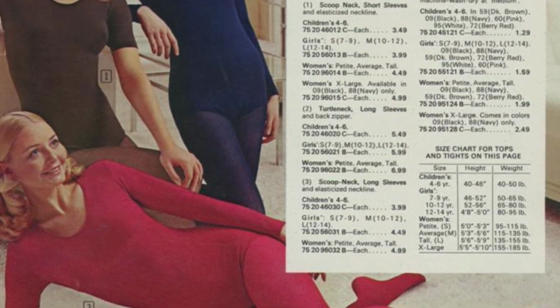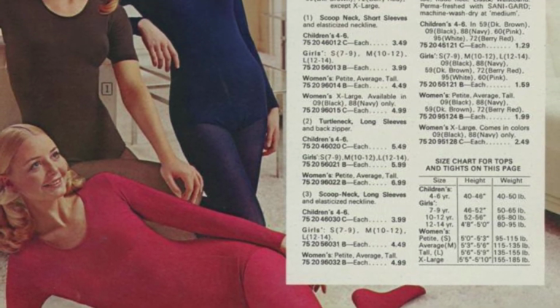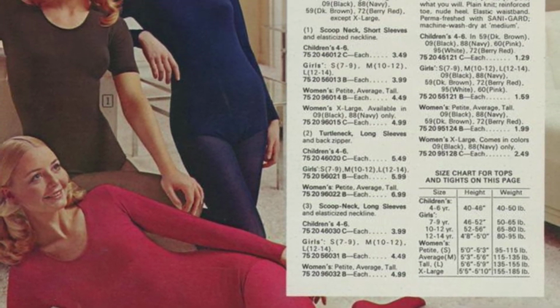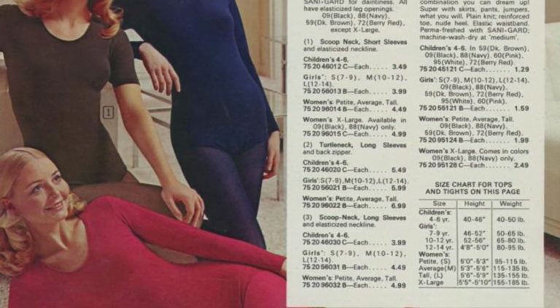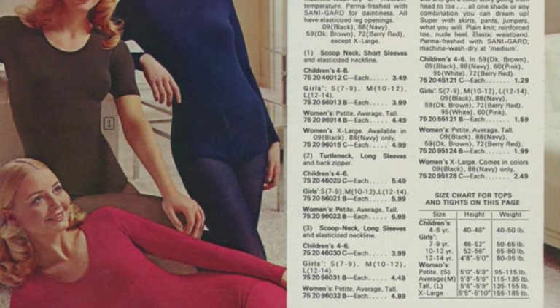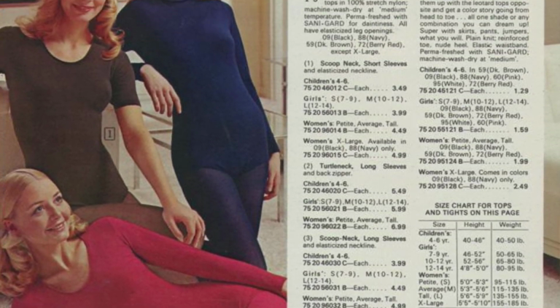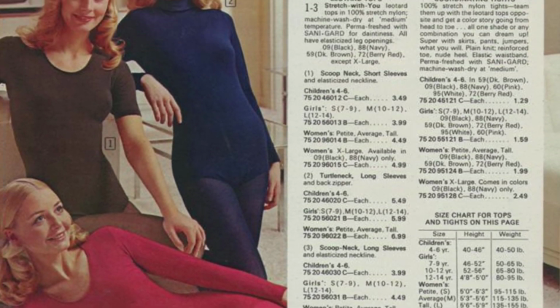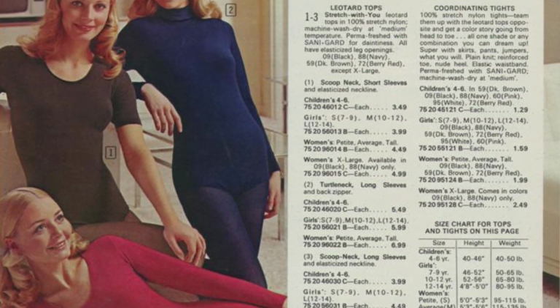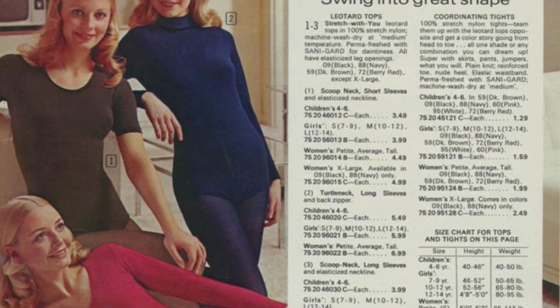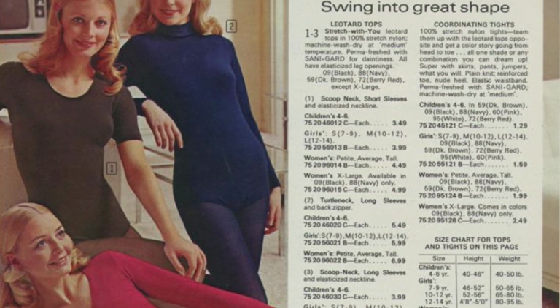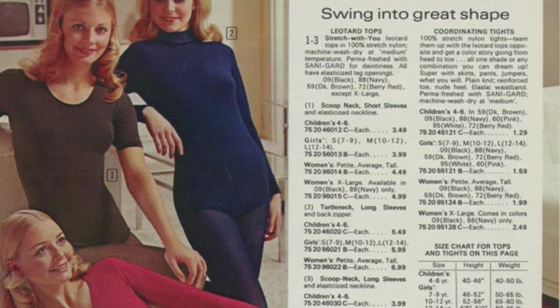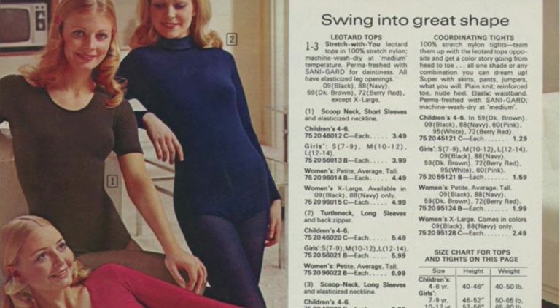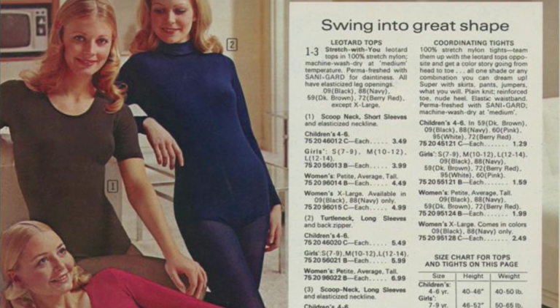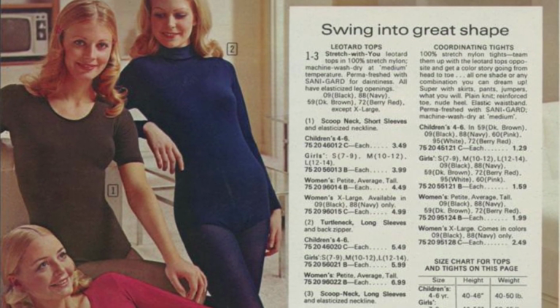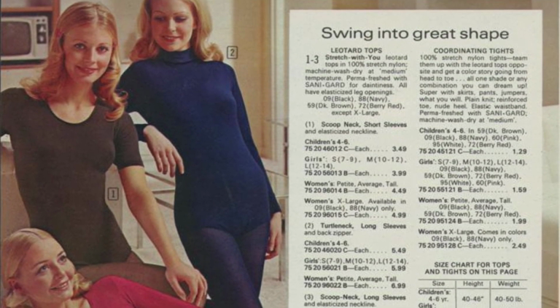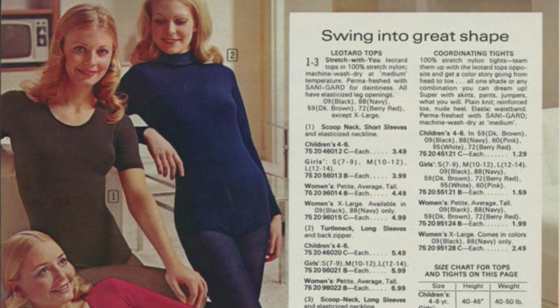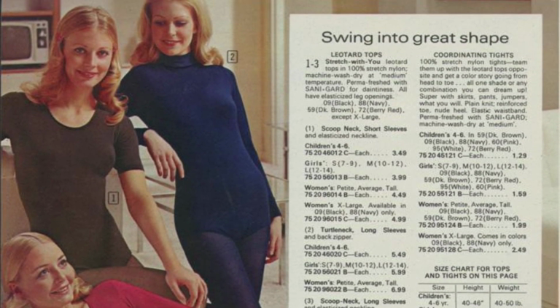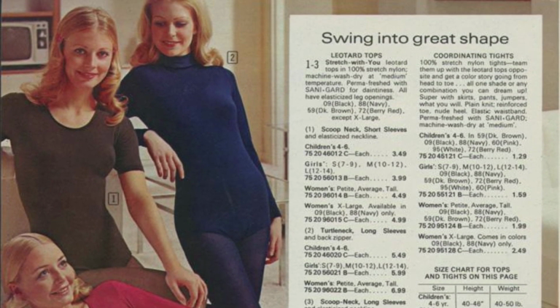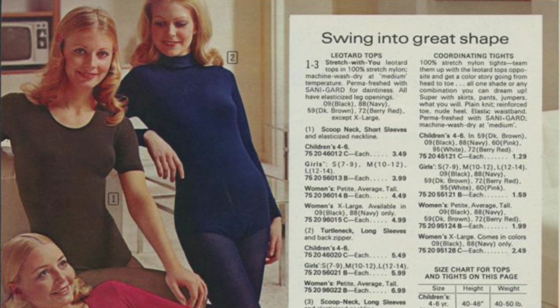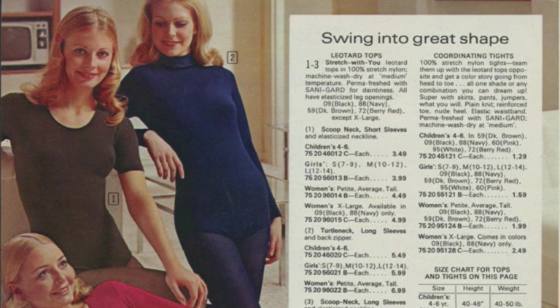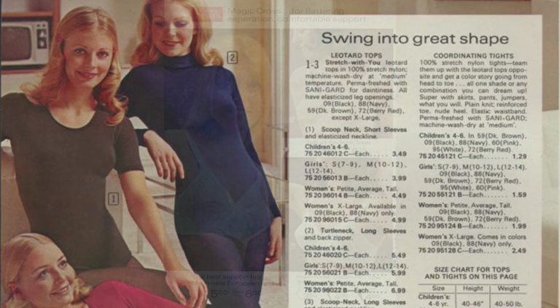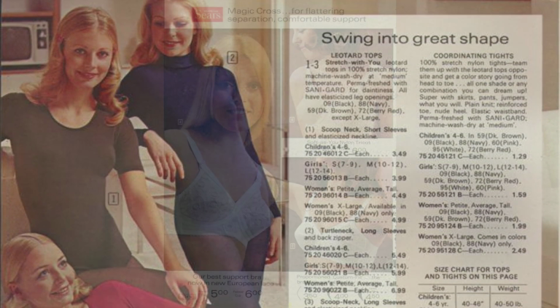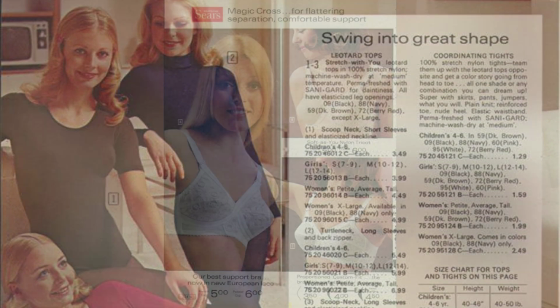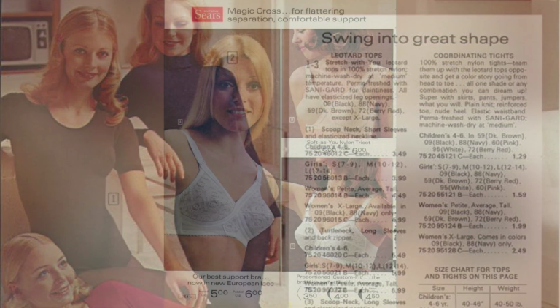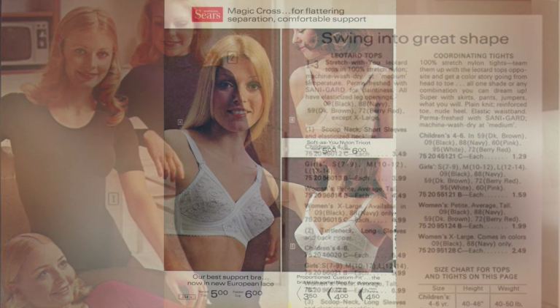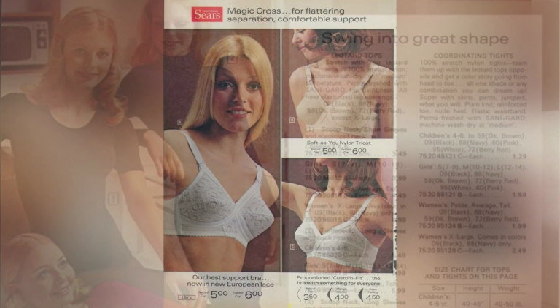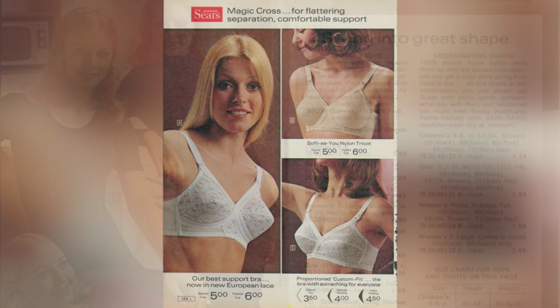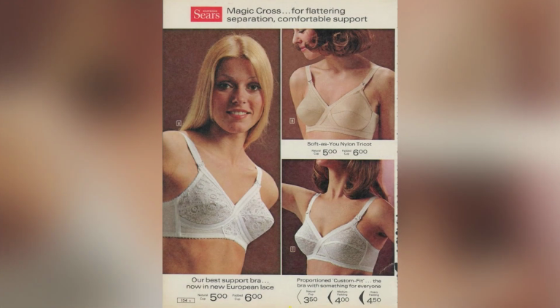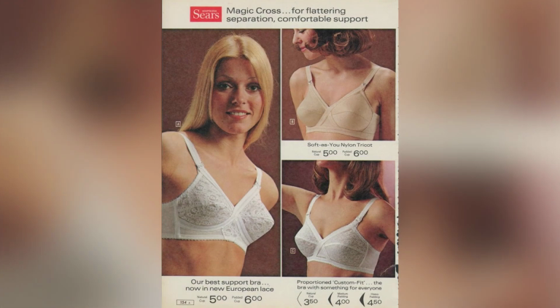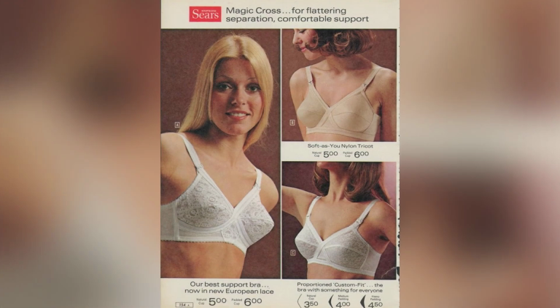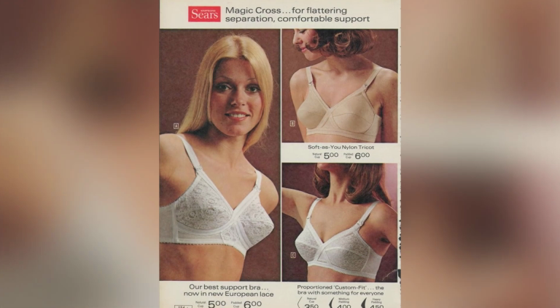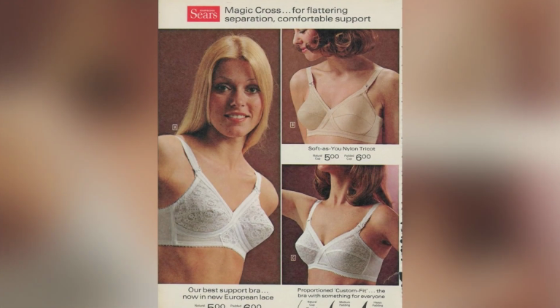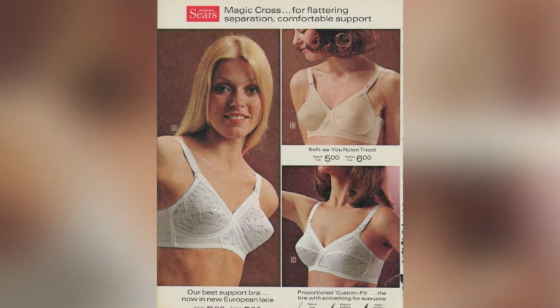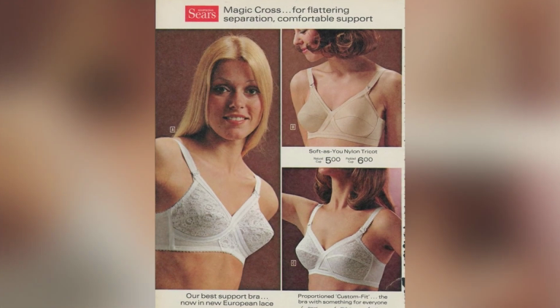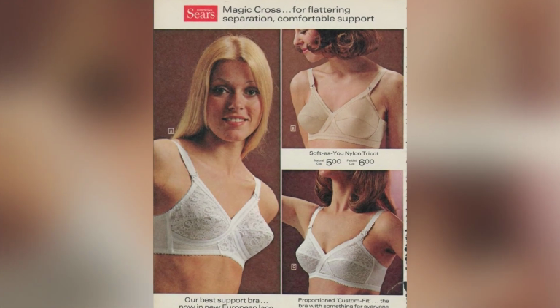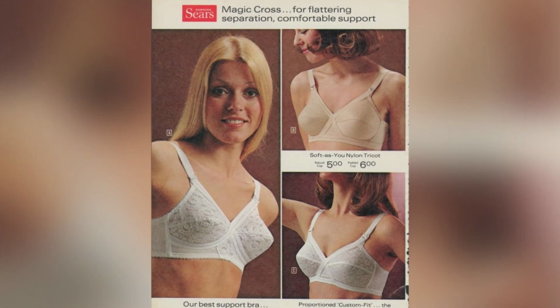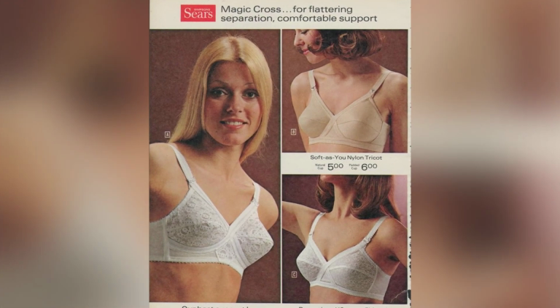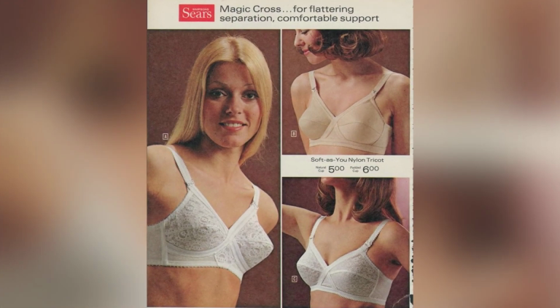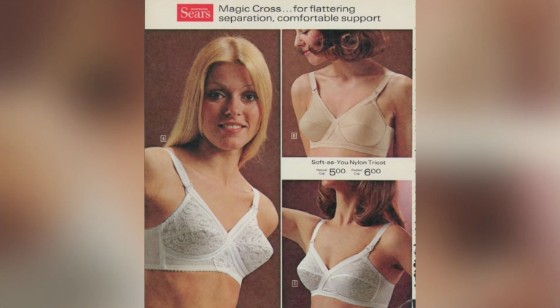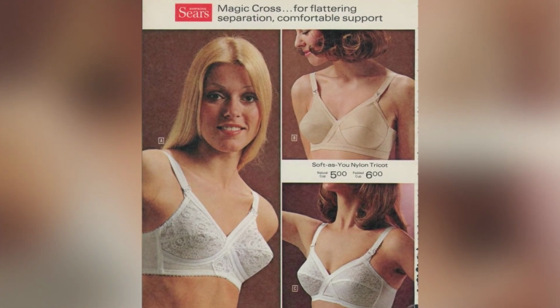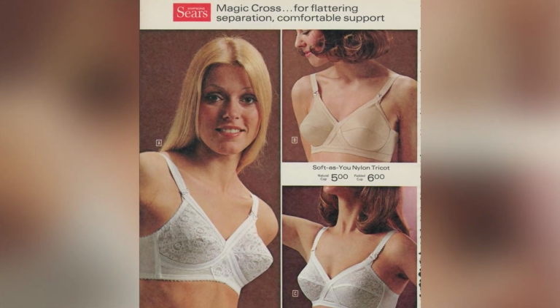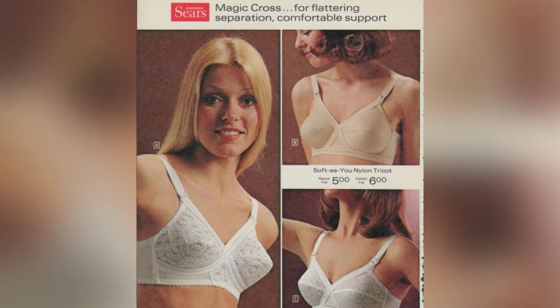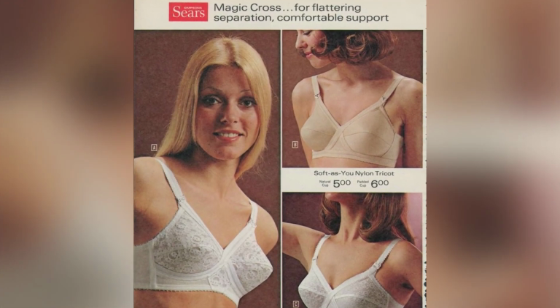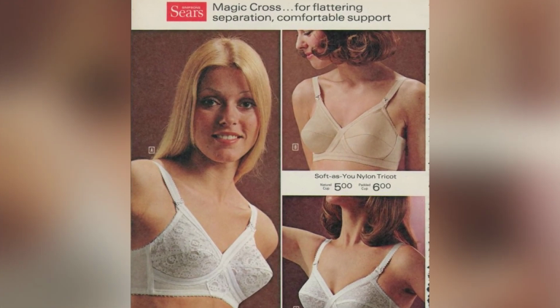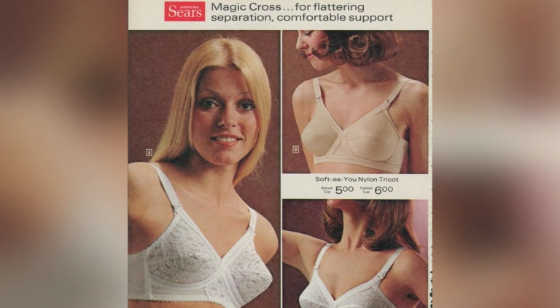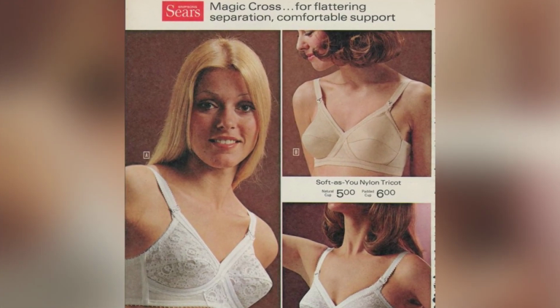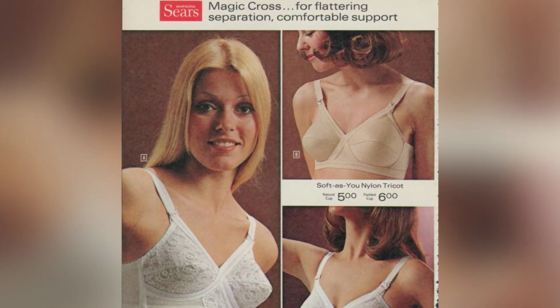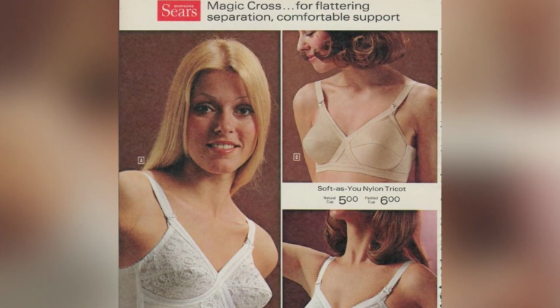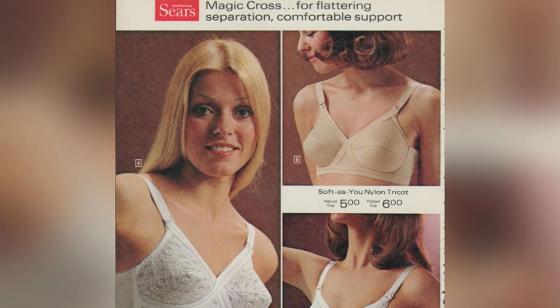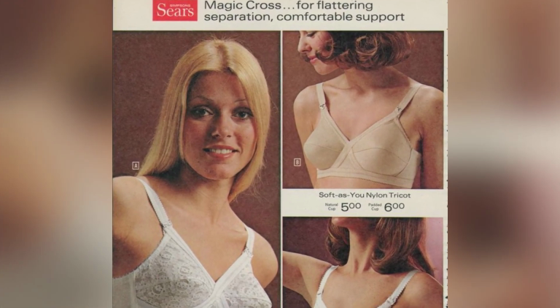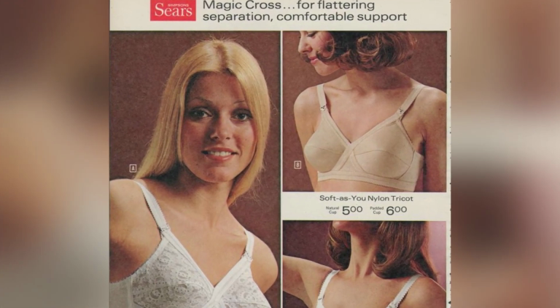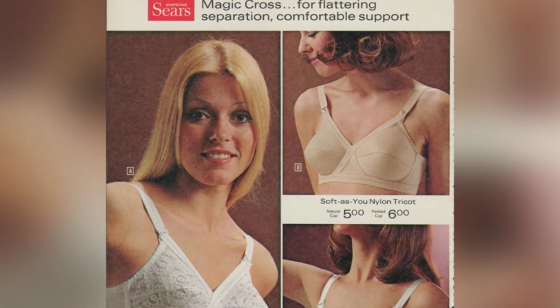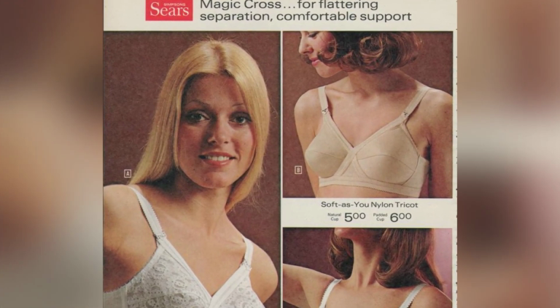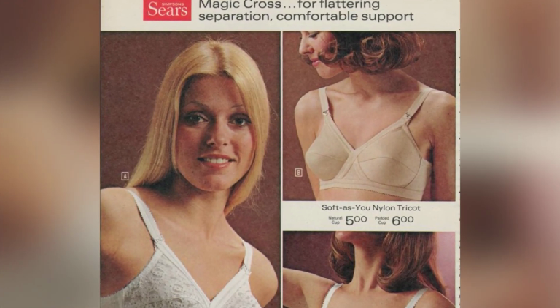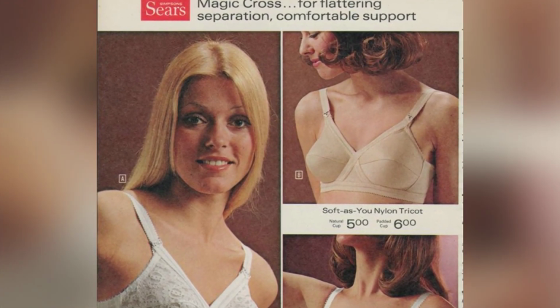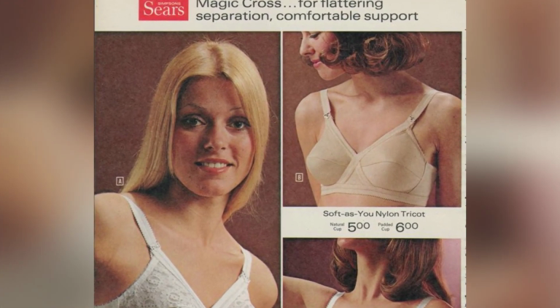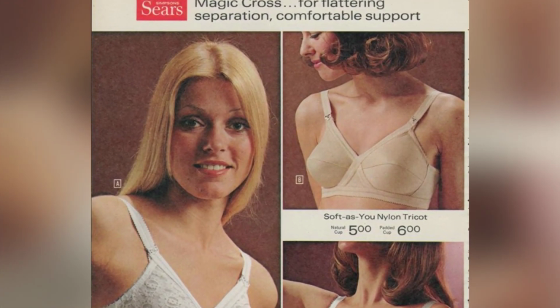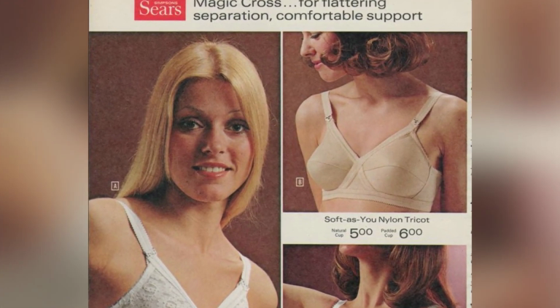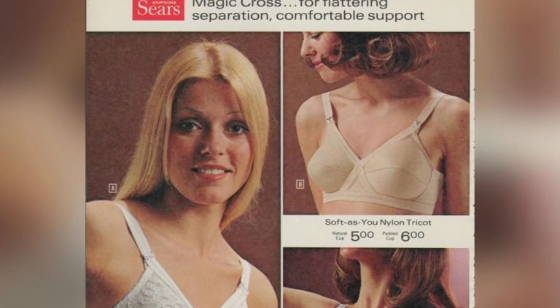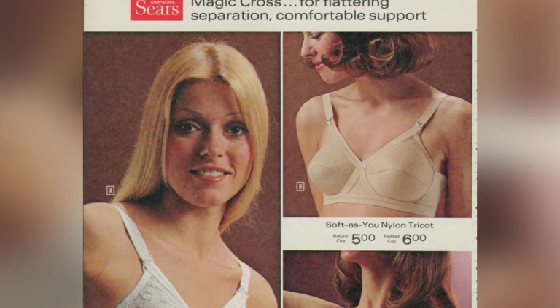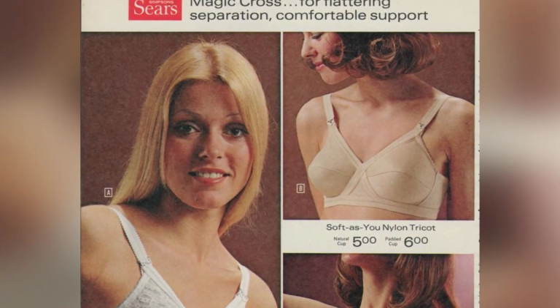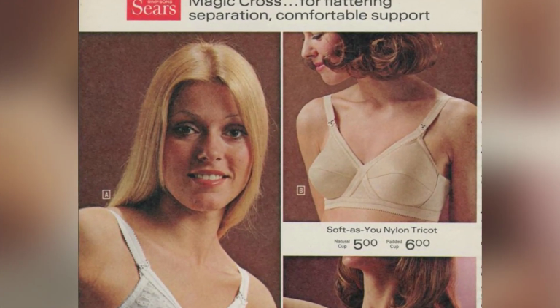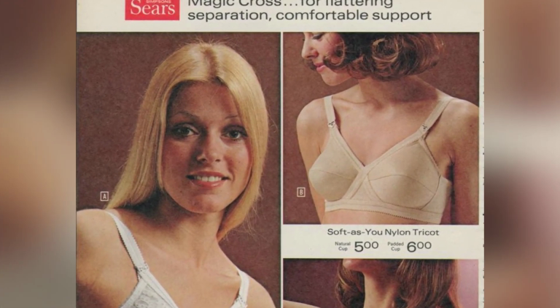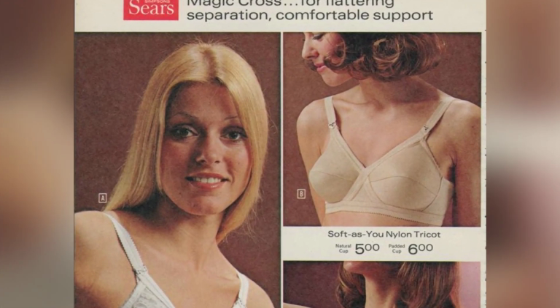The 1972 Women's Fashion Catalog is not just a collection of photographs — it's a window into a pivotal moment in history.